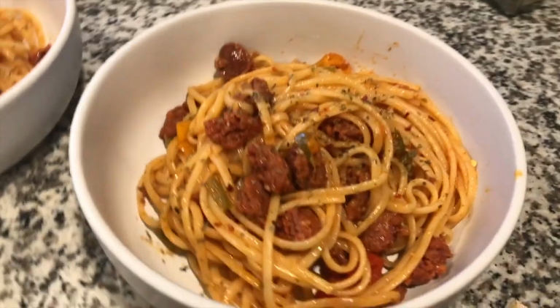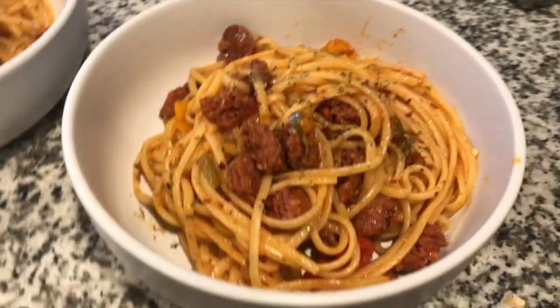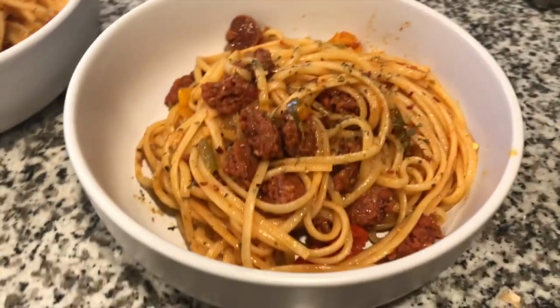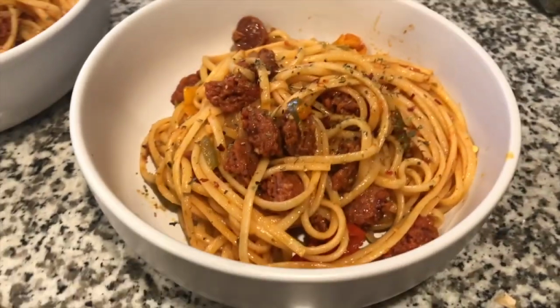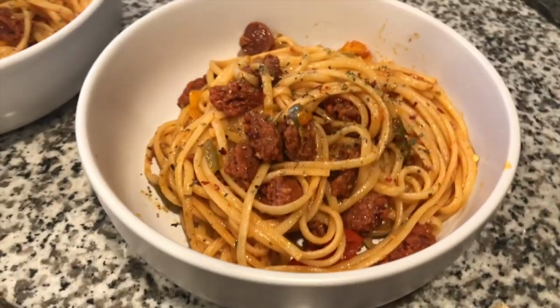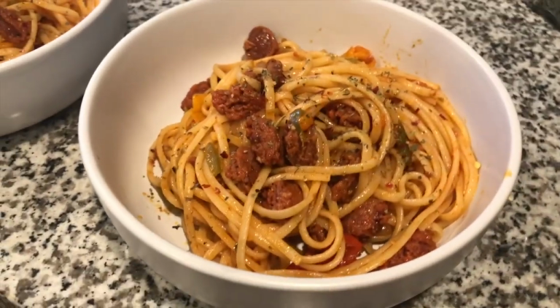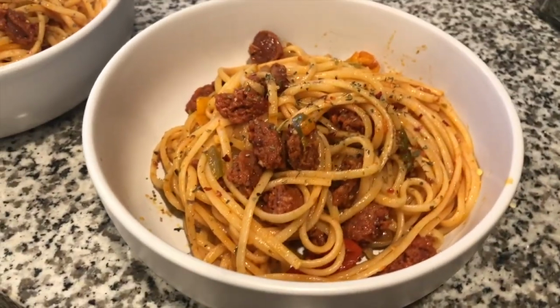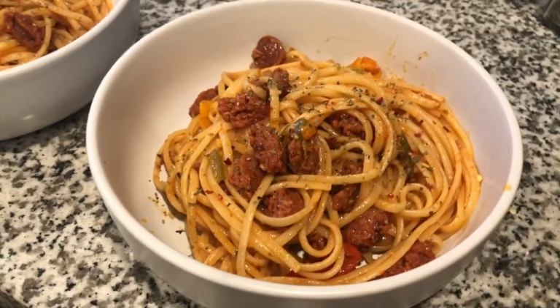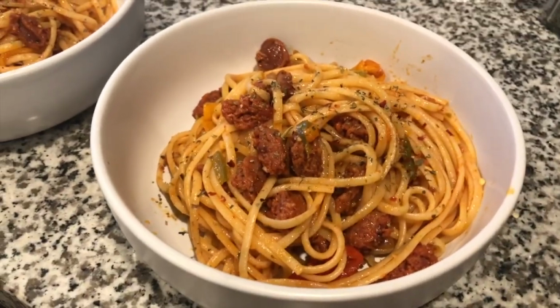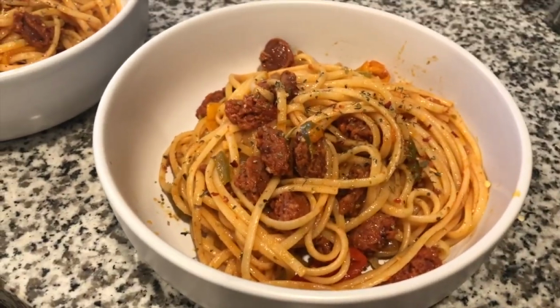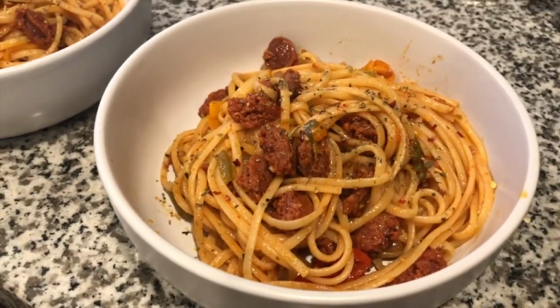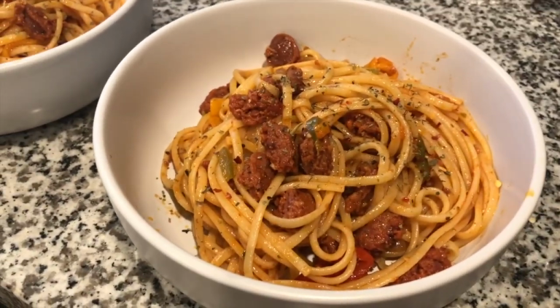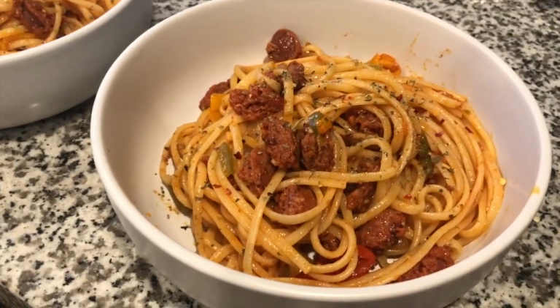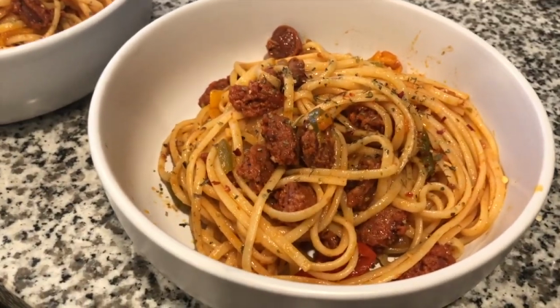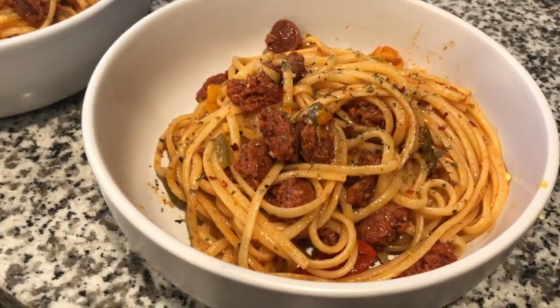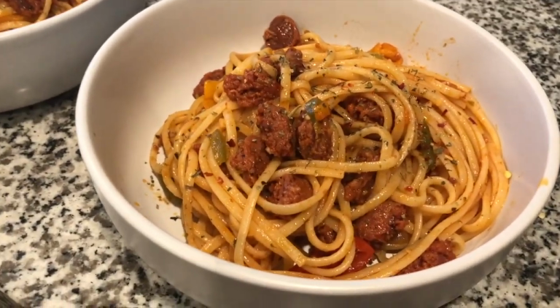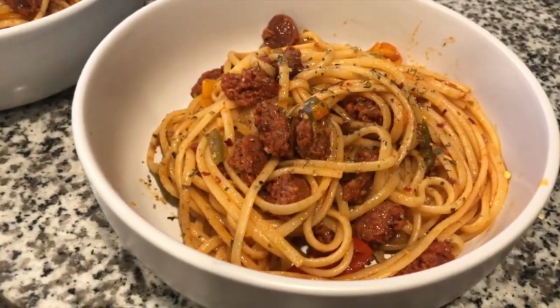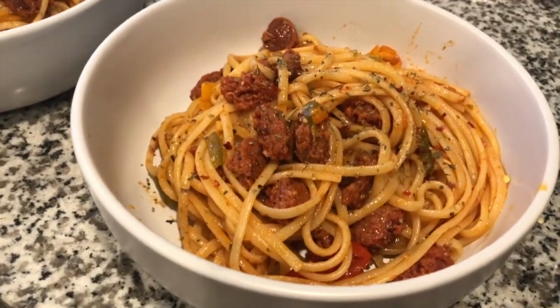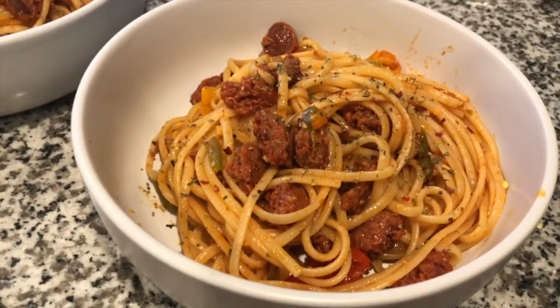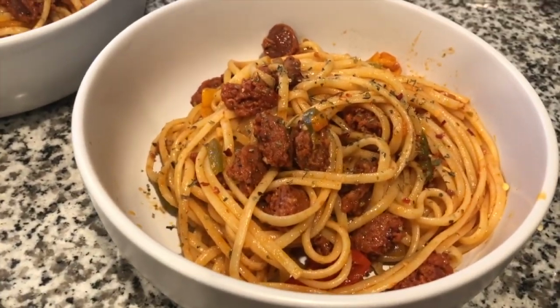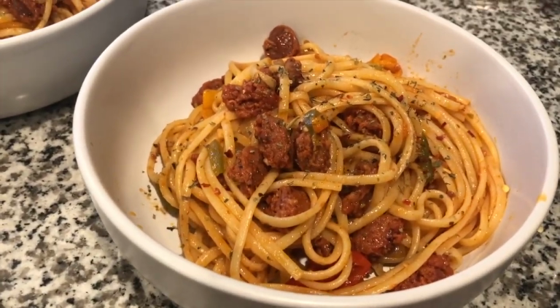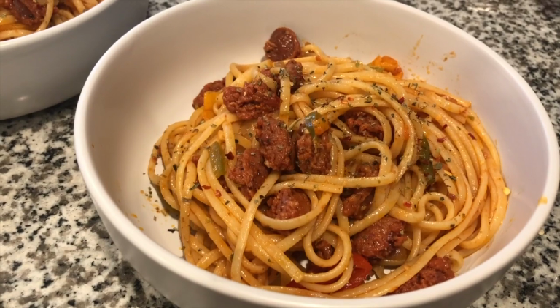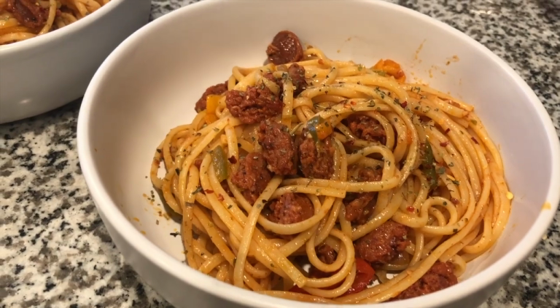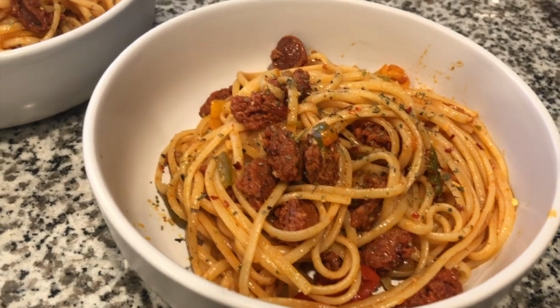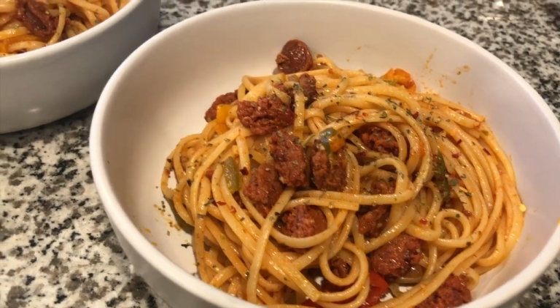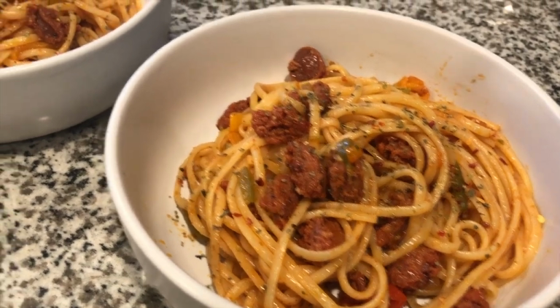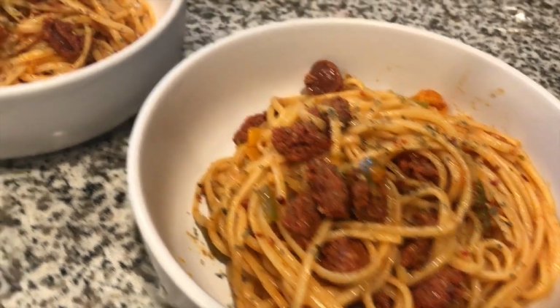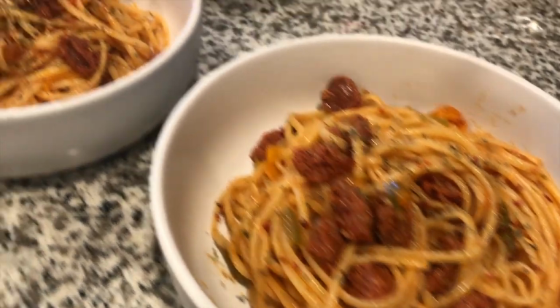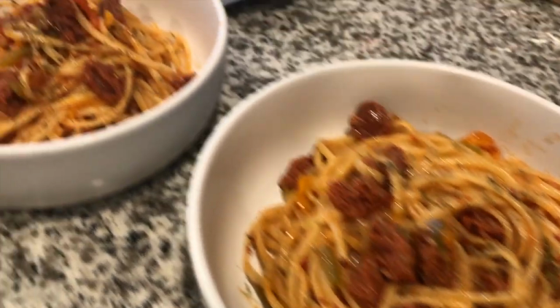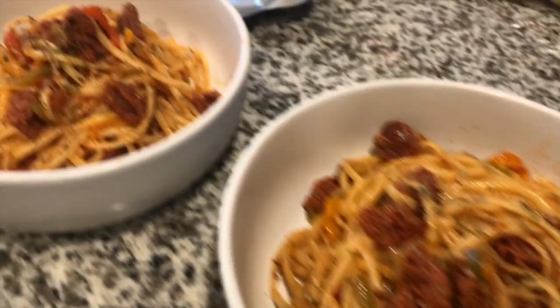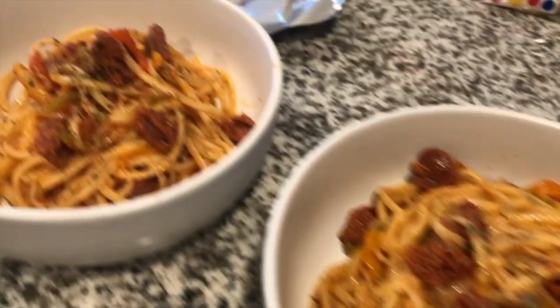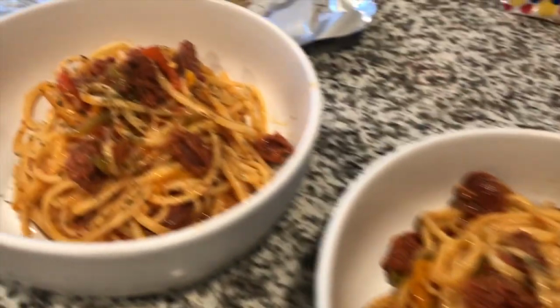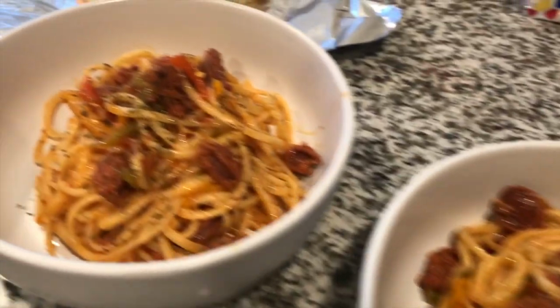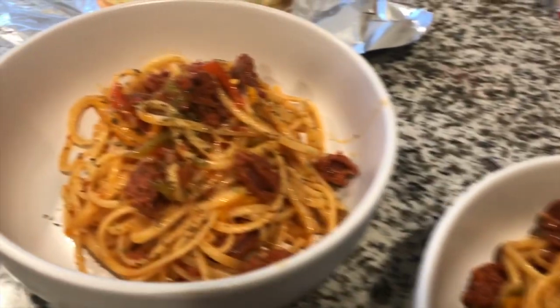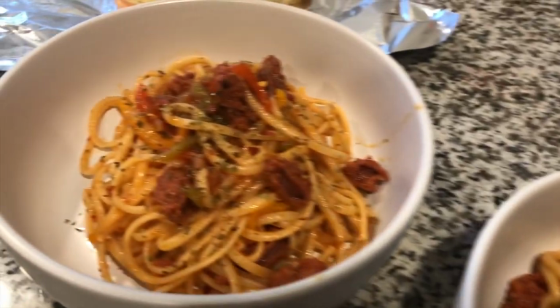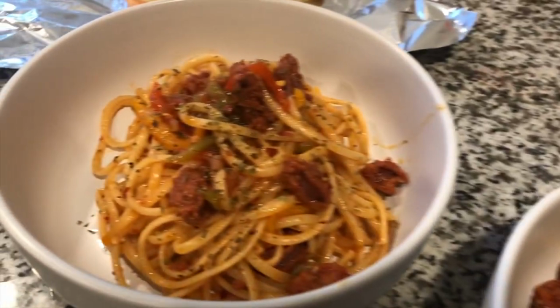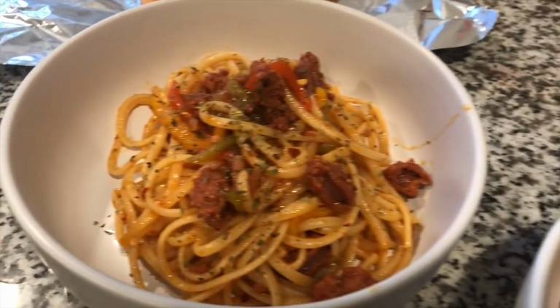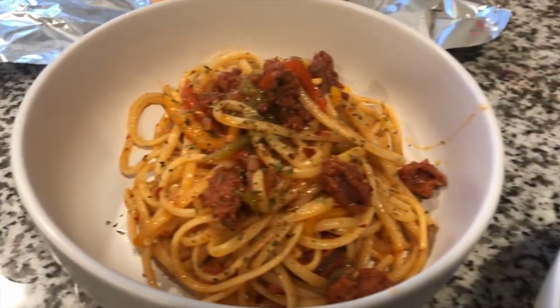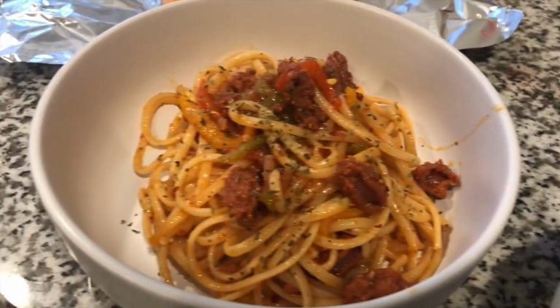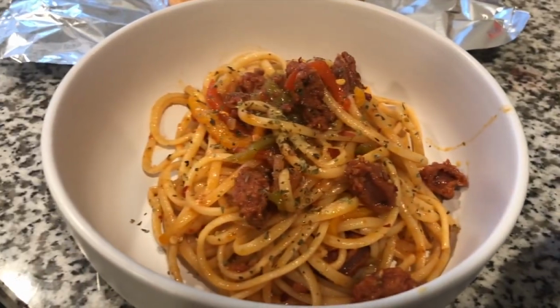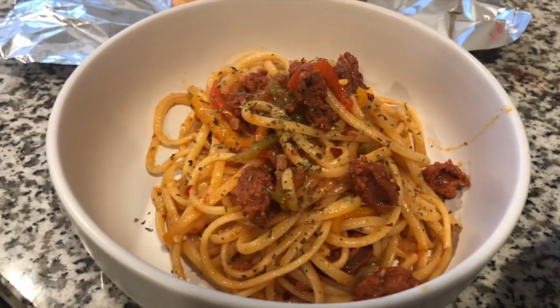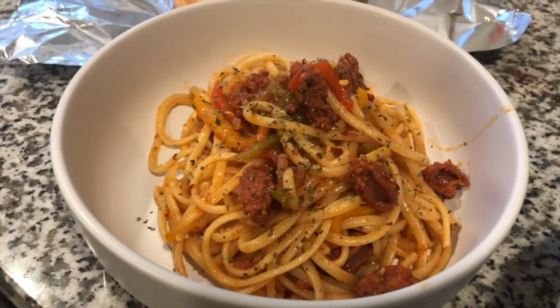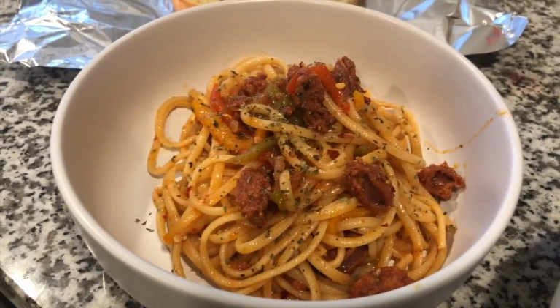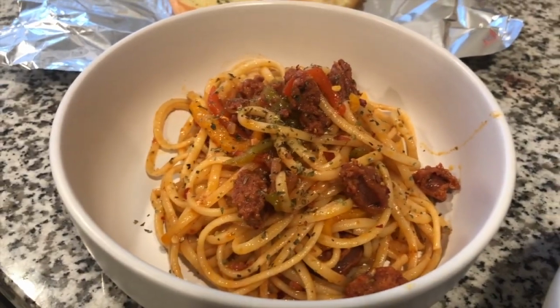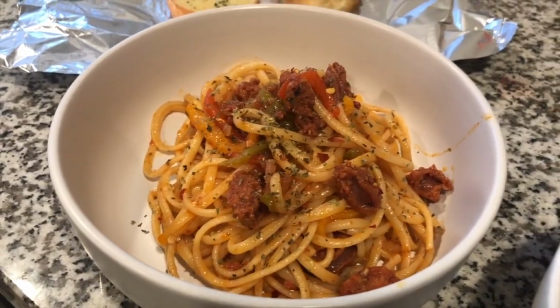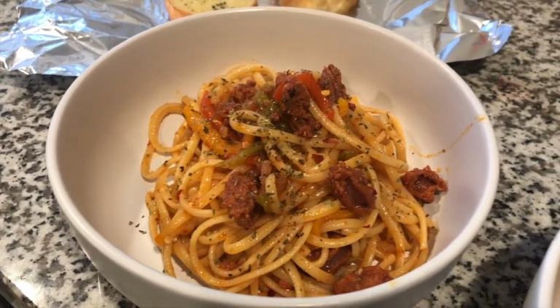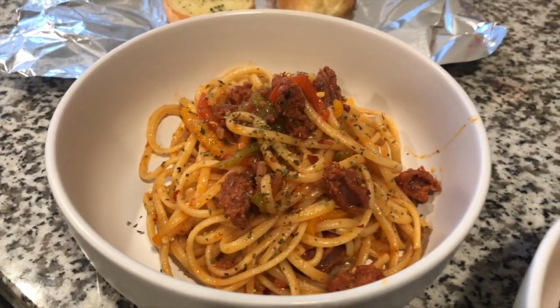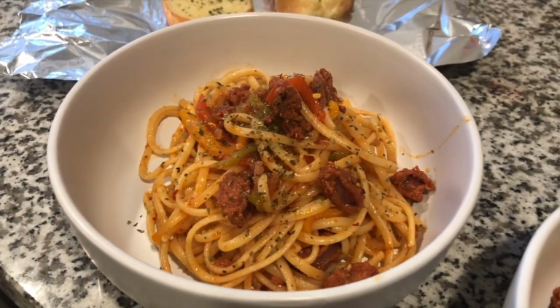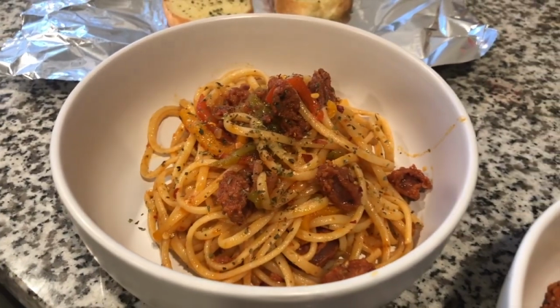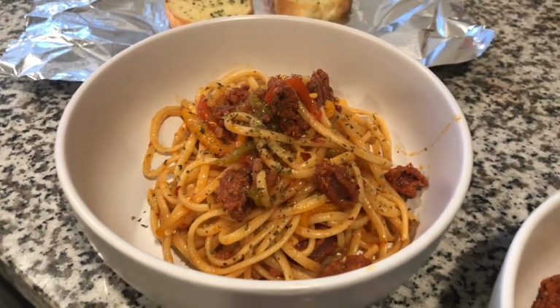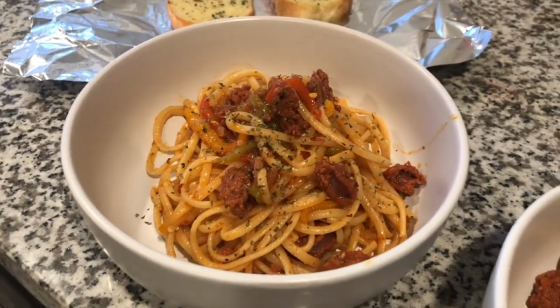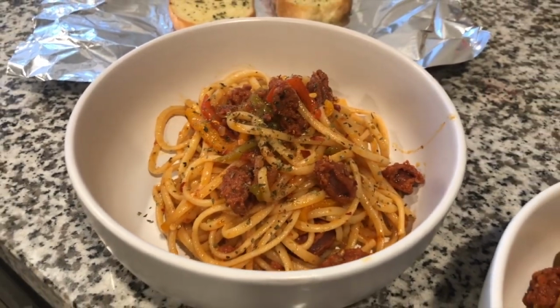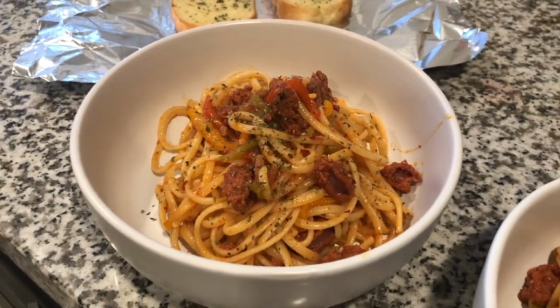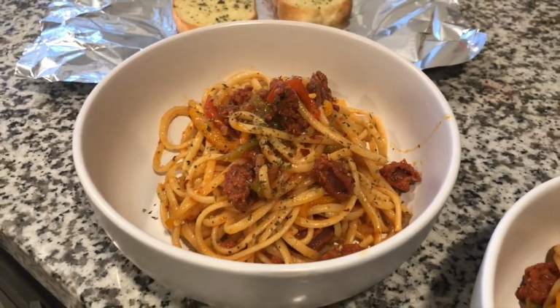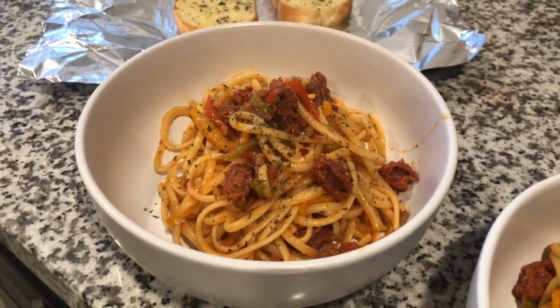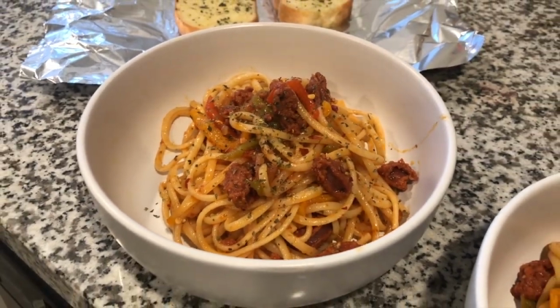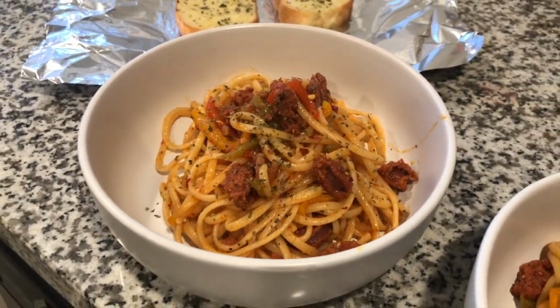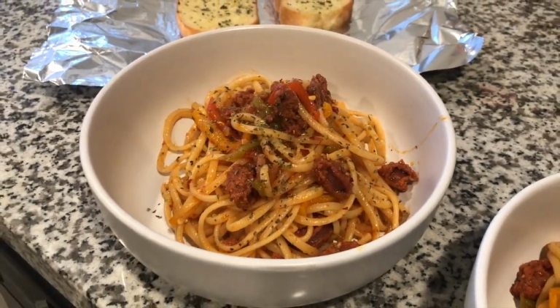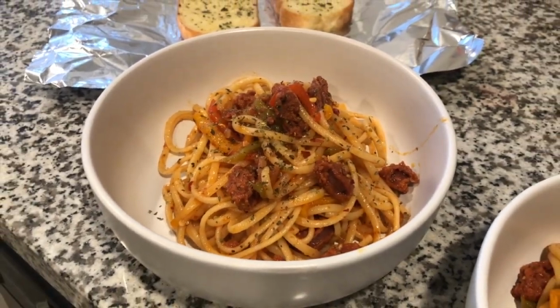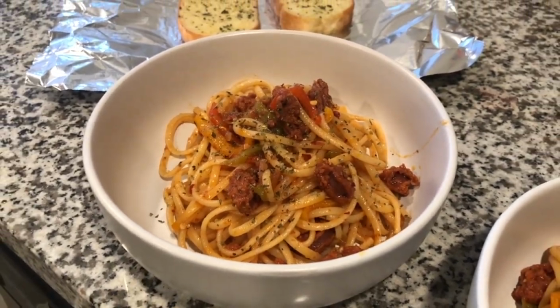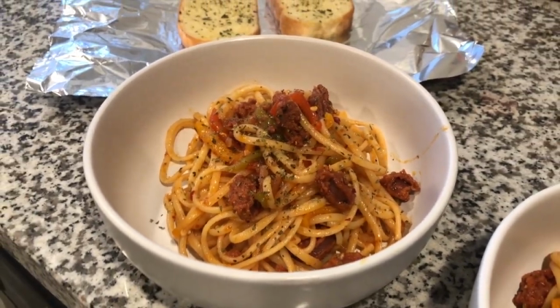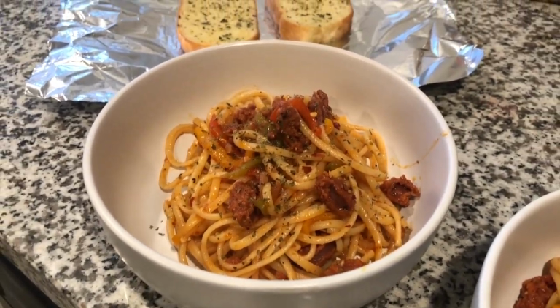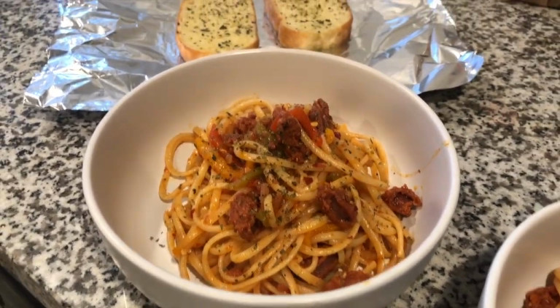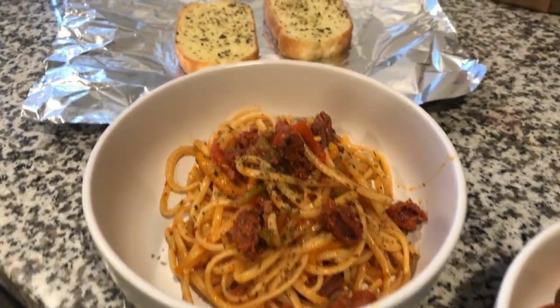Y'all, this was so good — I'm actually going to make it again this week. It was really, really light, if you can believe that, but very good.